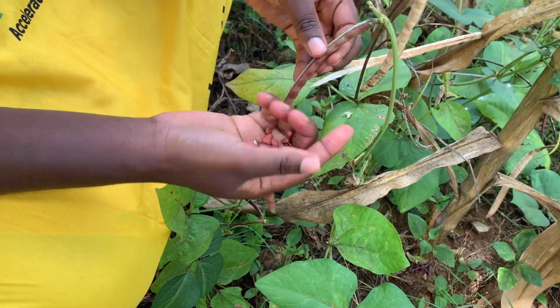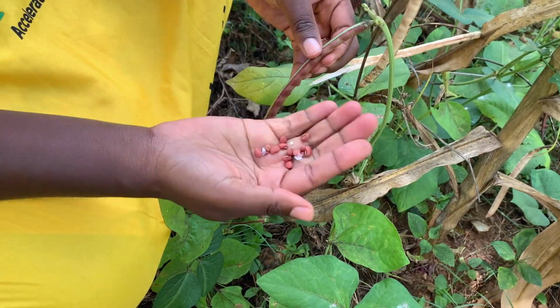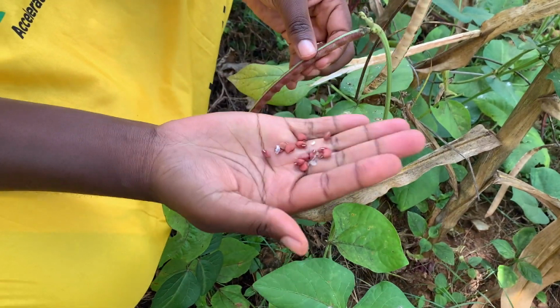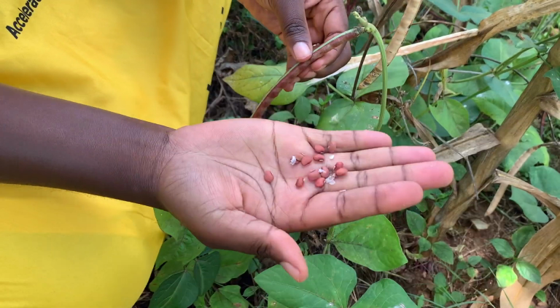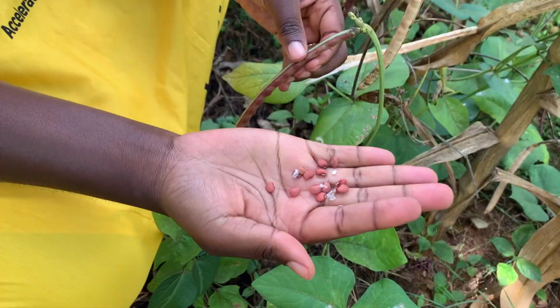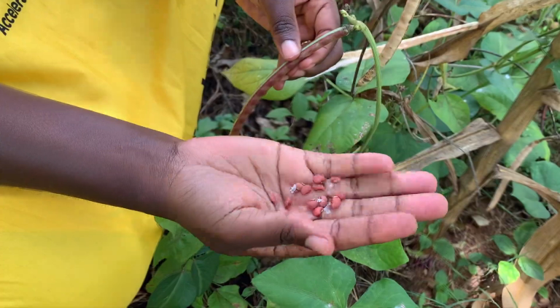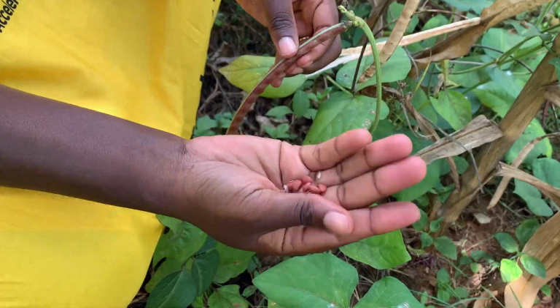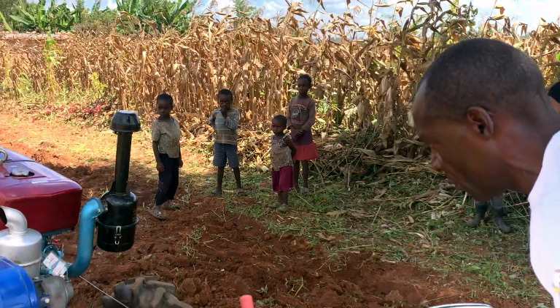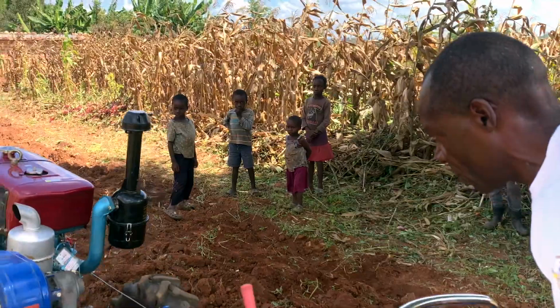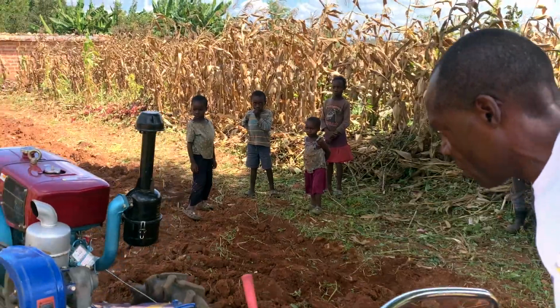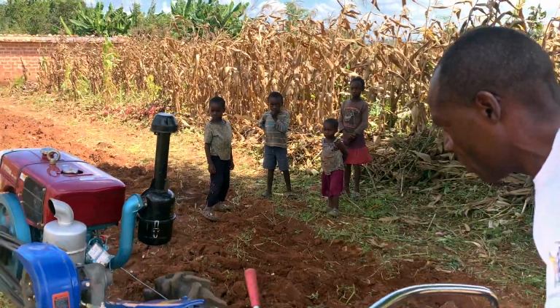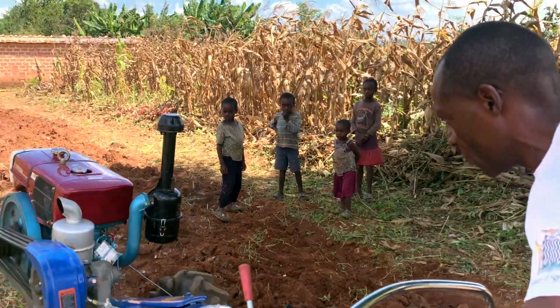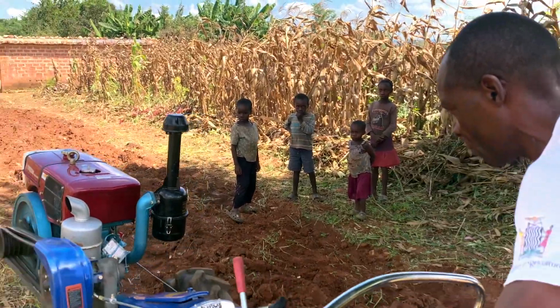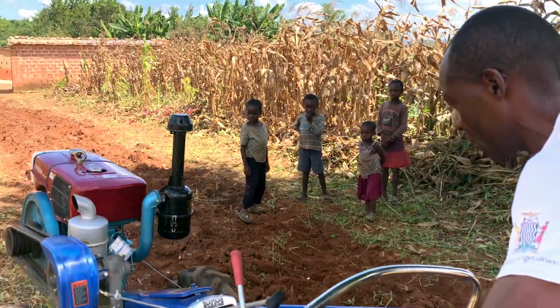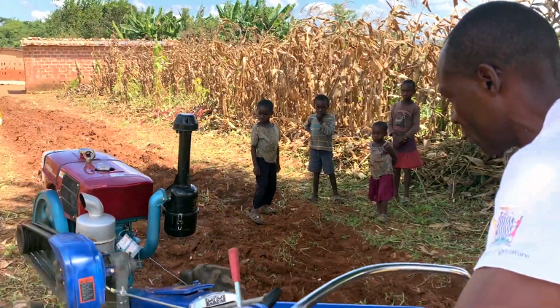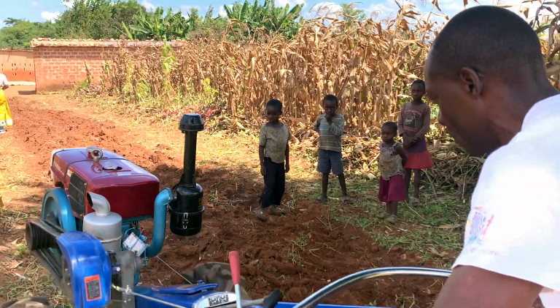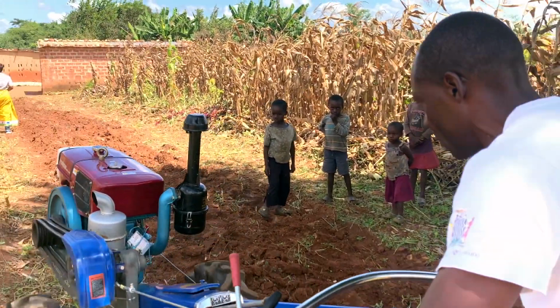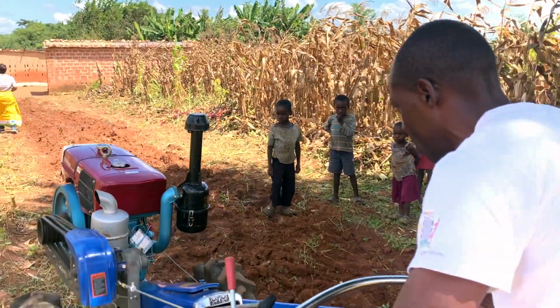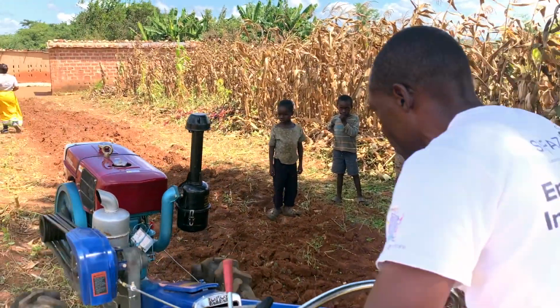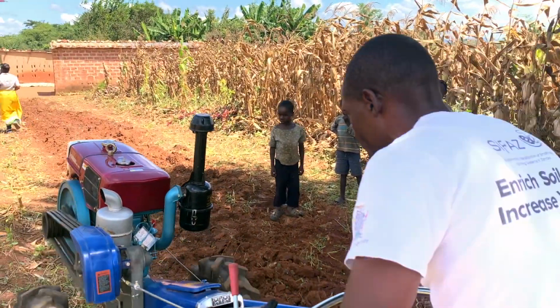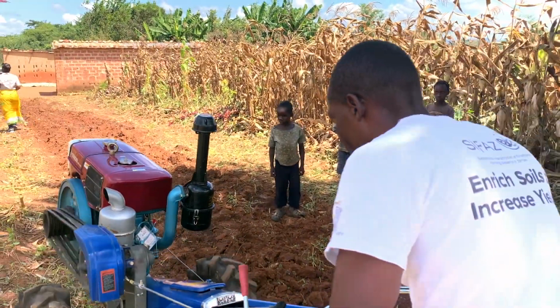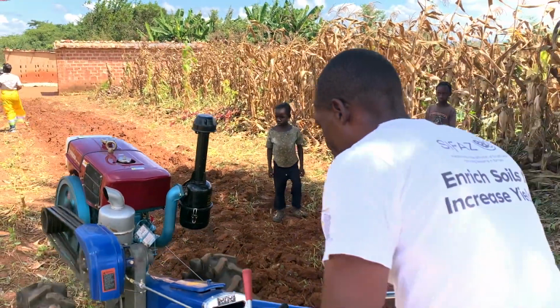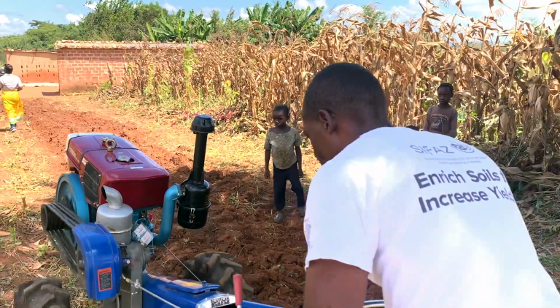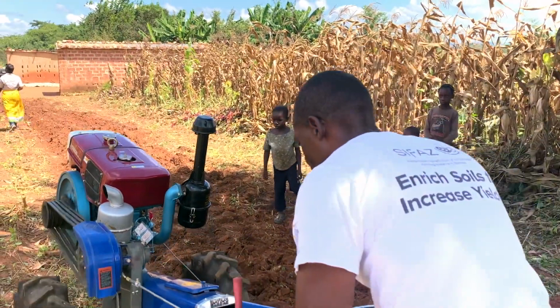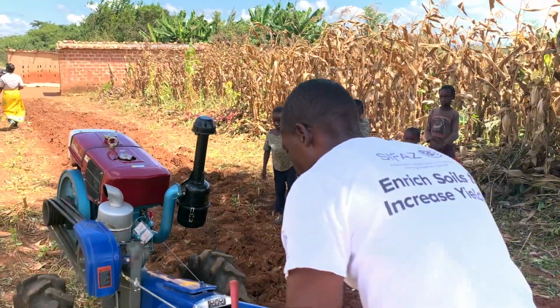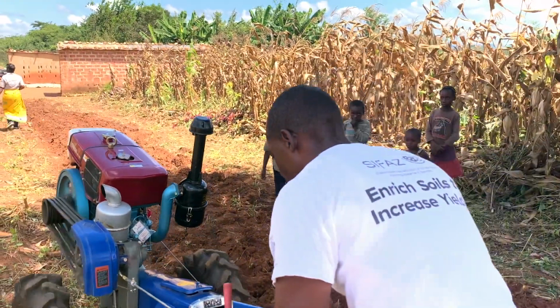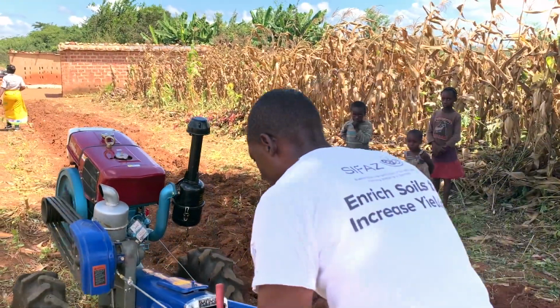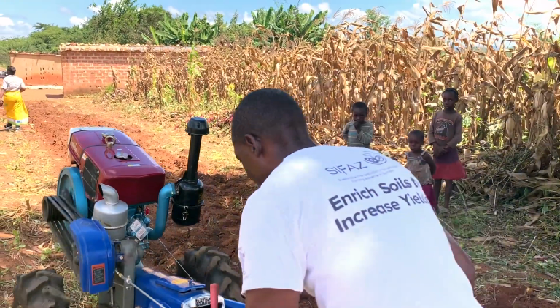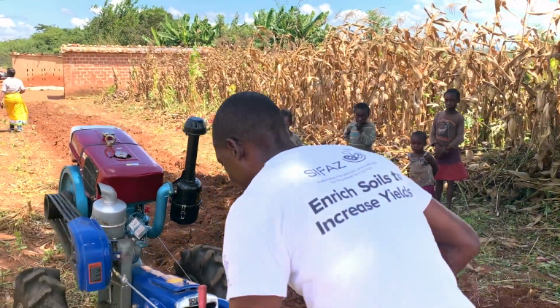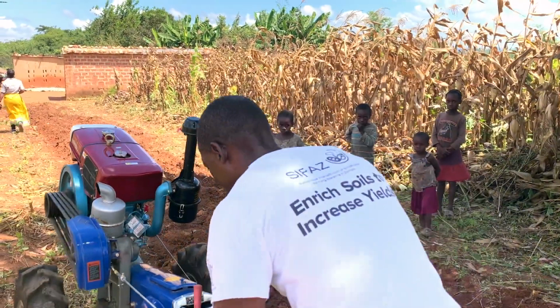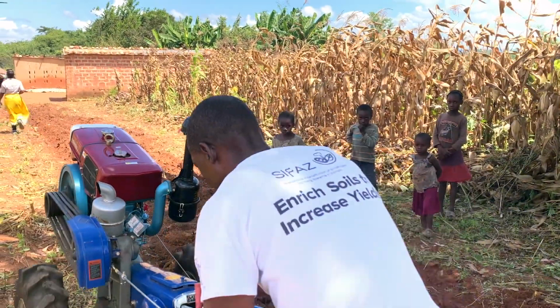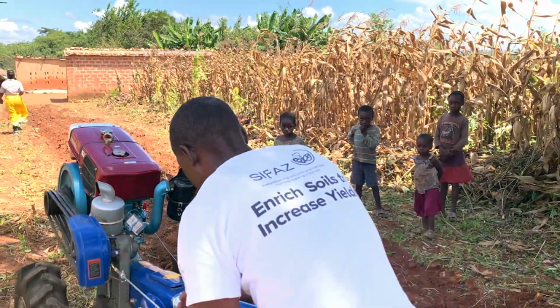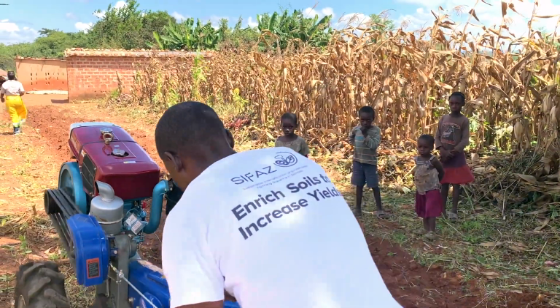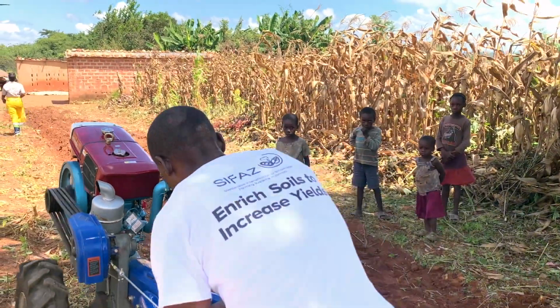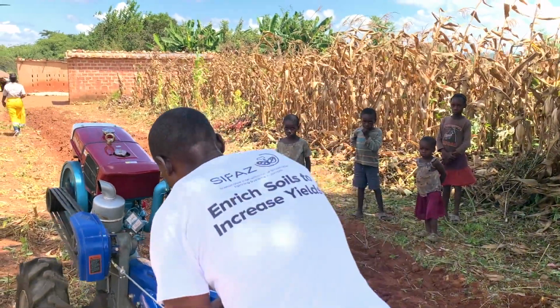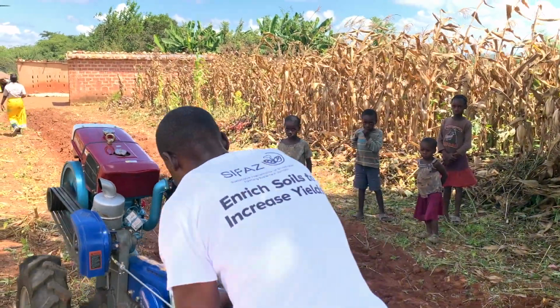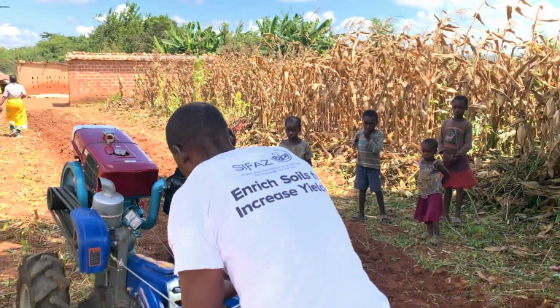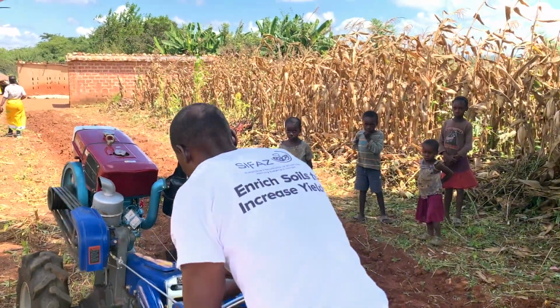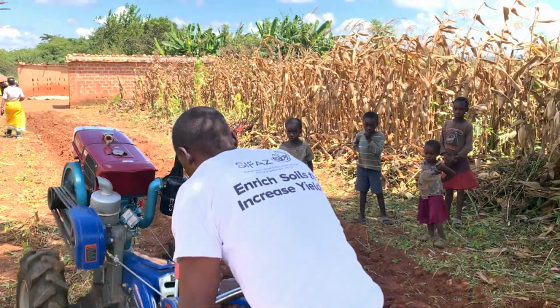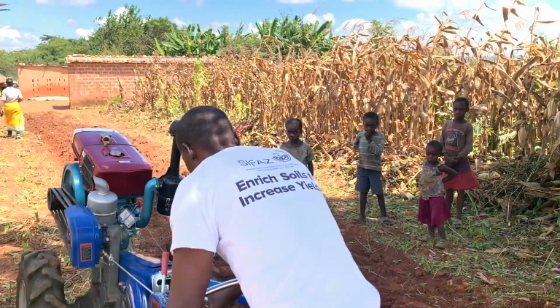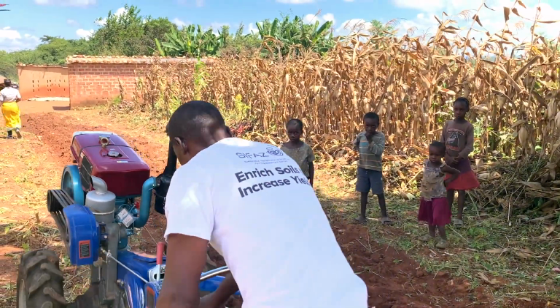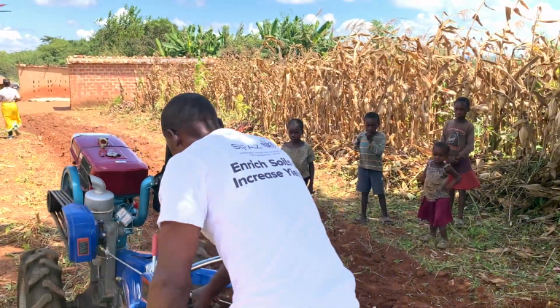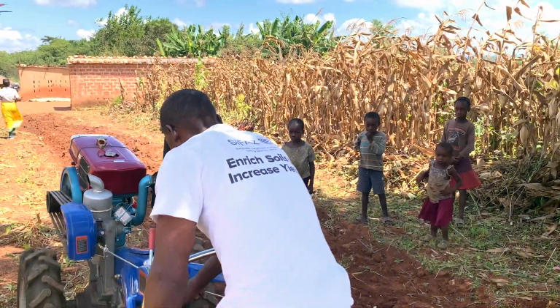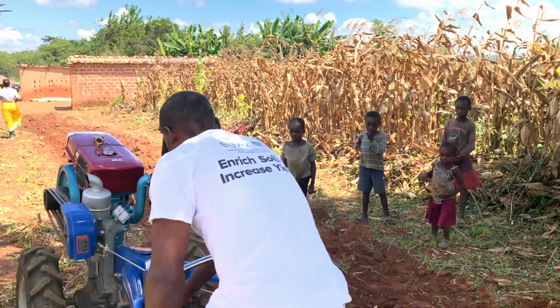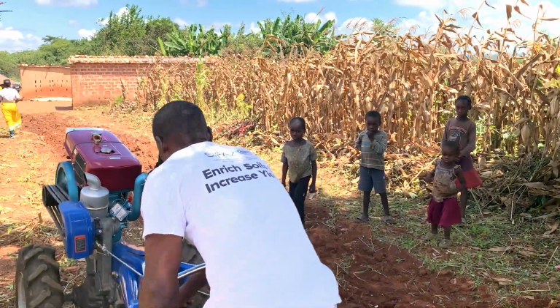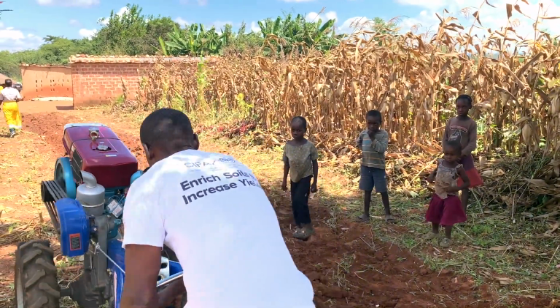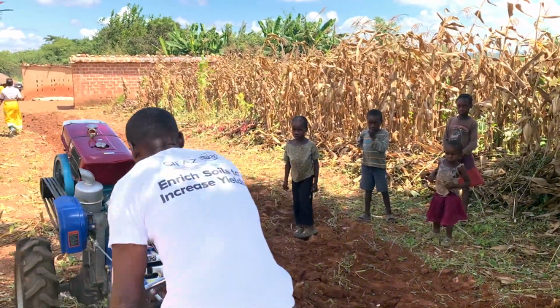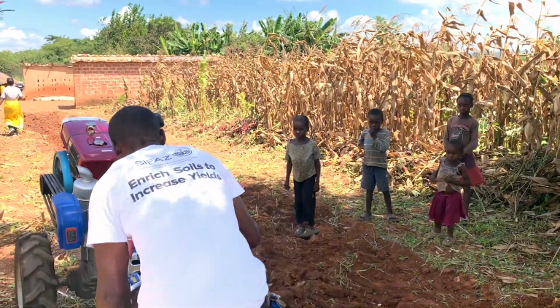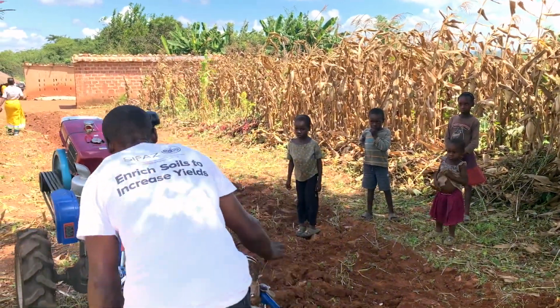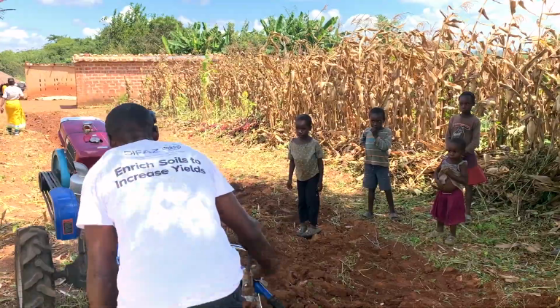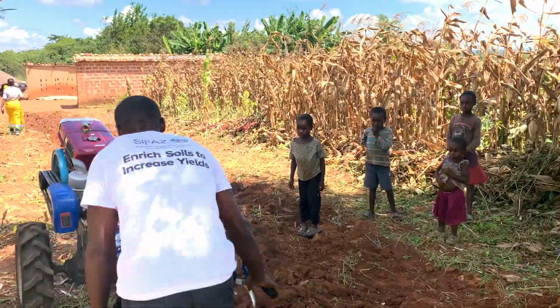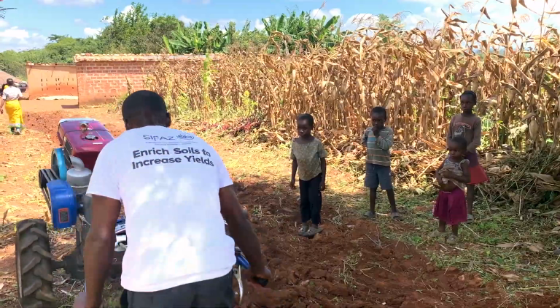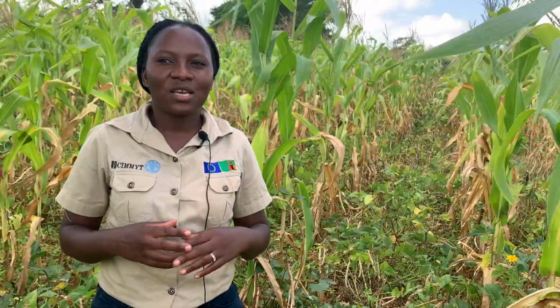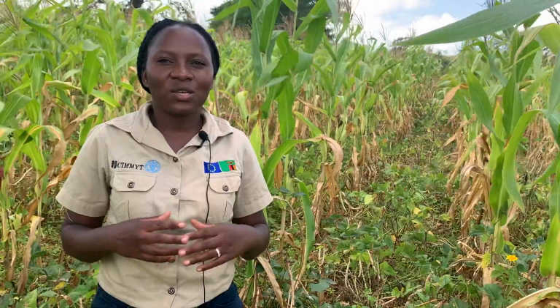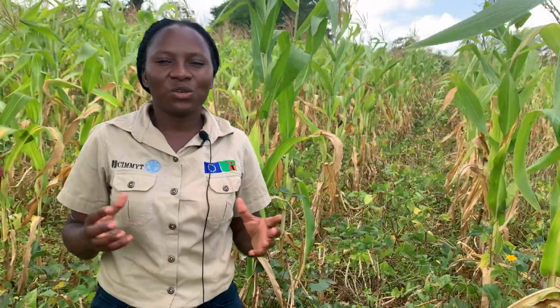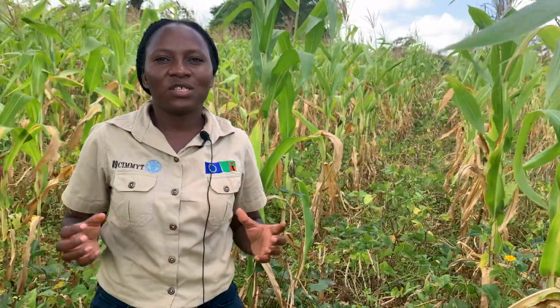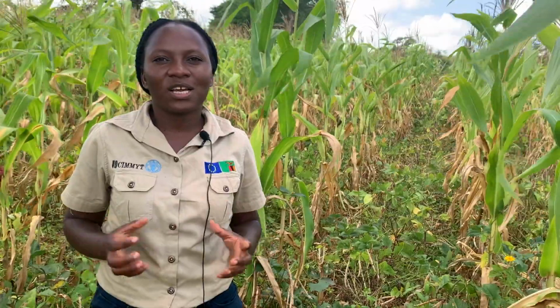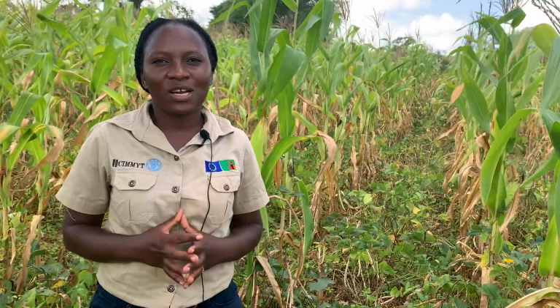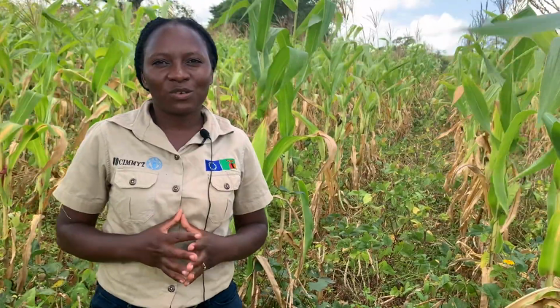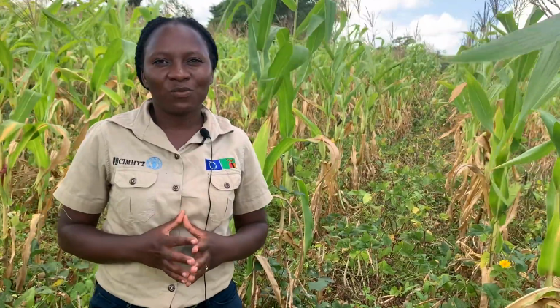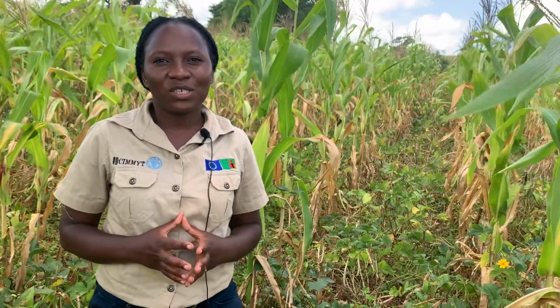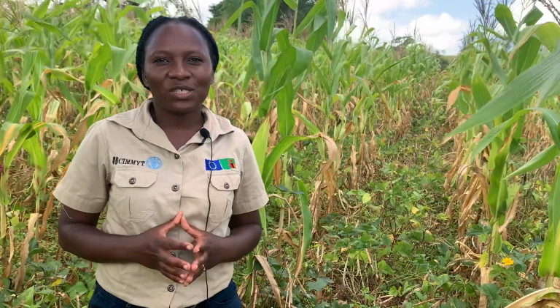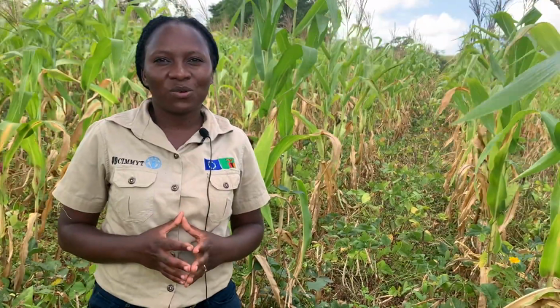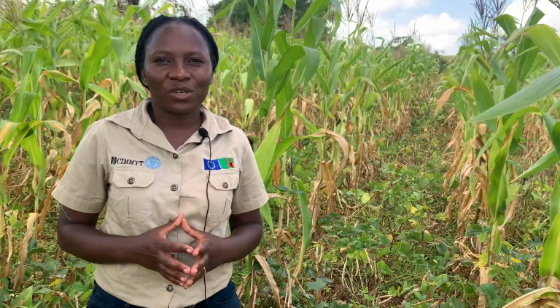We also encourage them to make a plan so that they can expand their production and the areas in which they are cultivating.